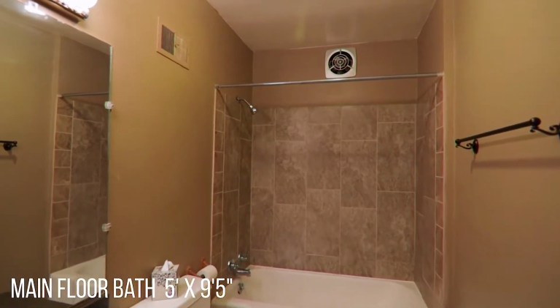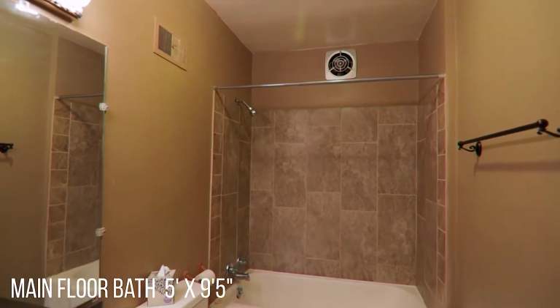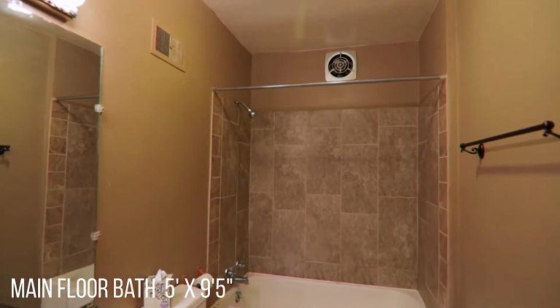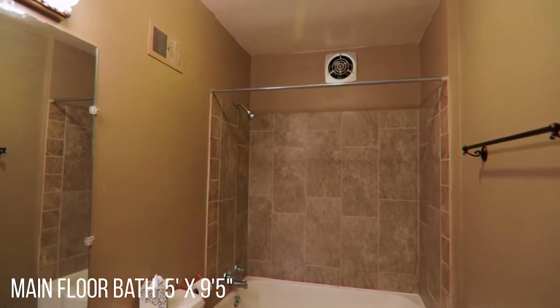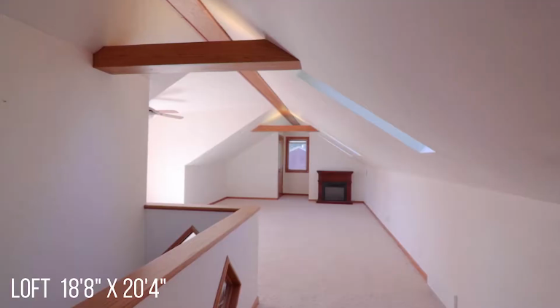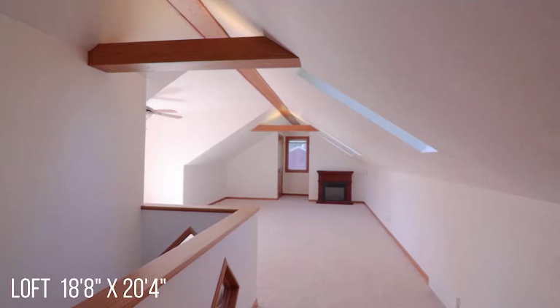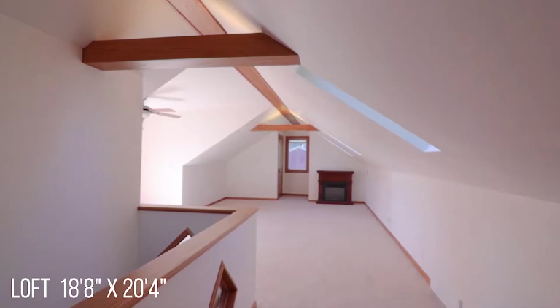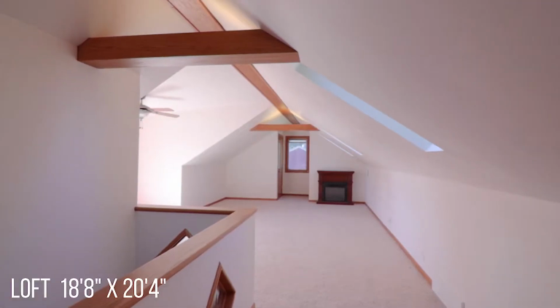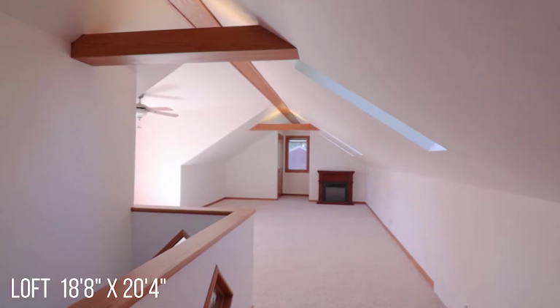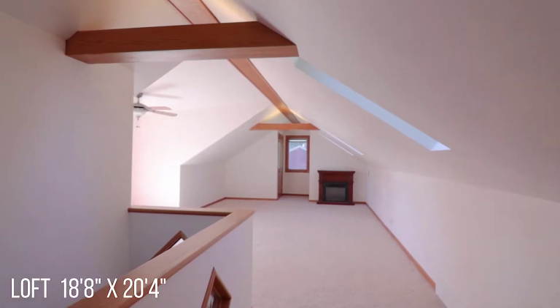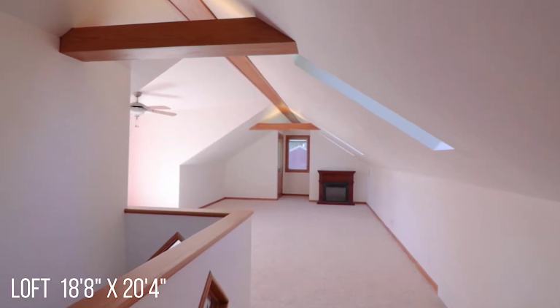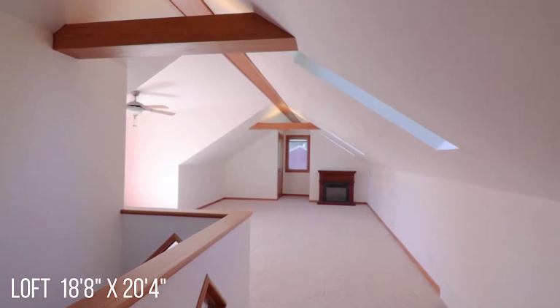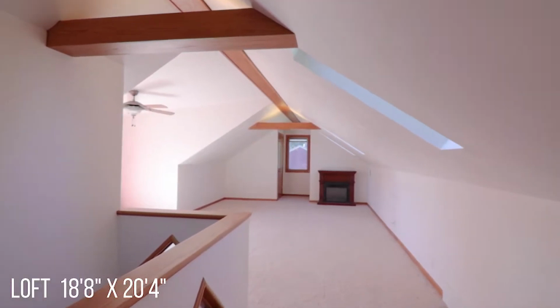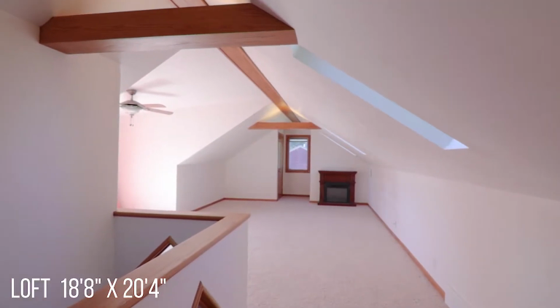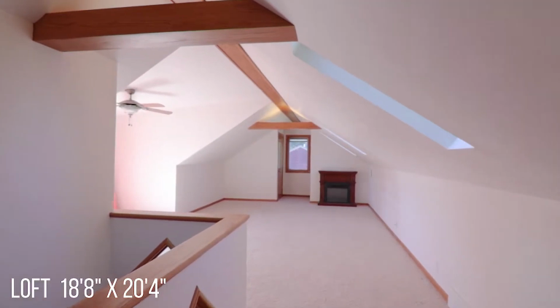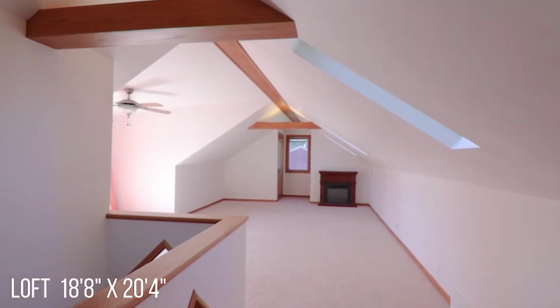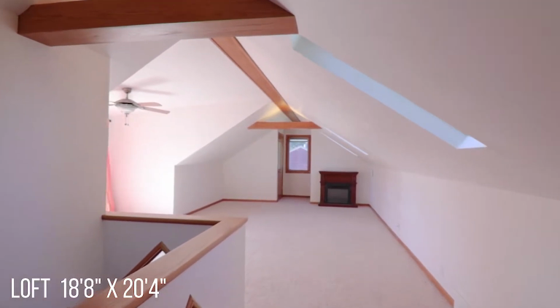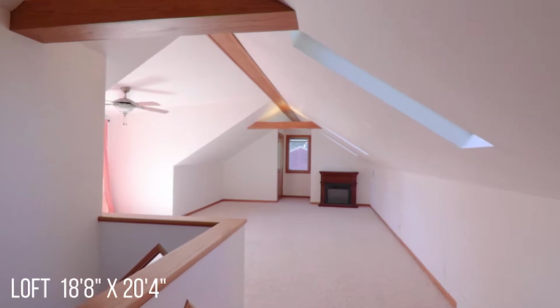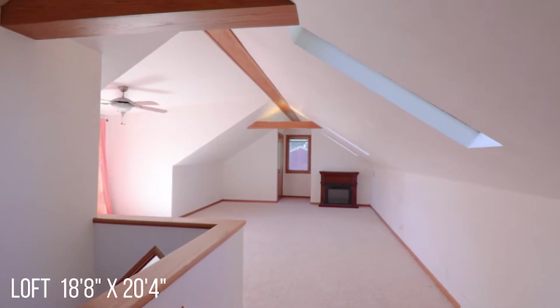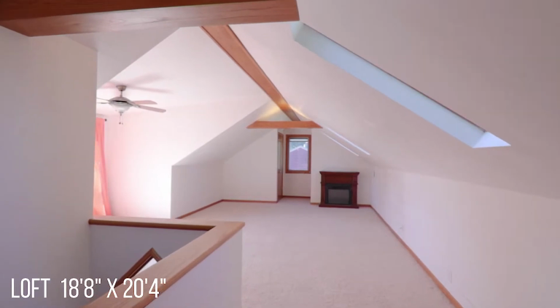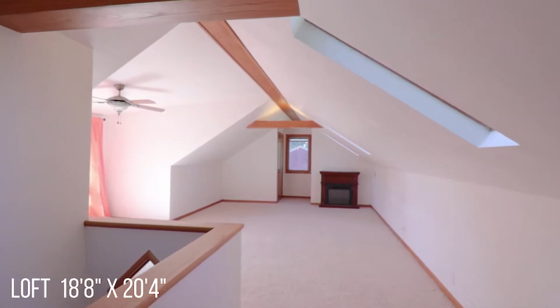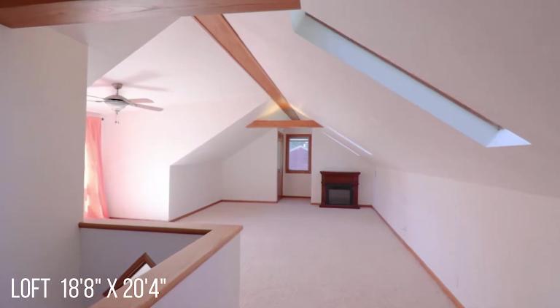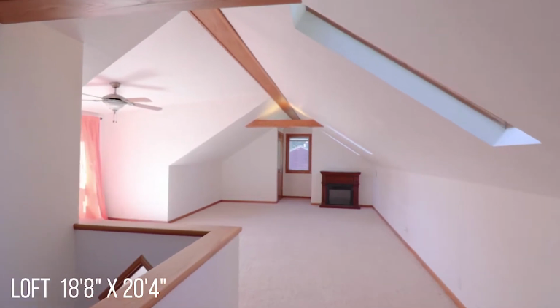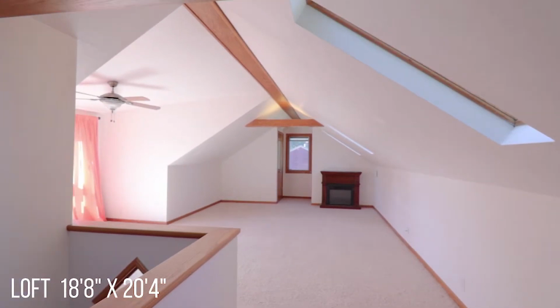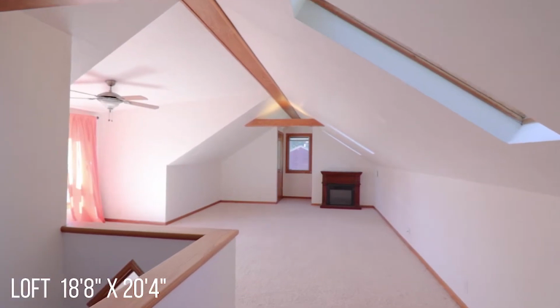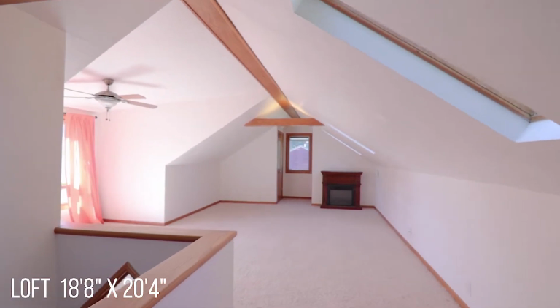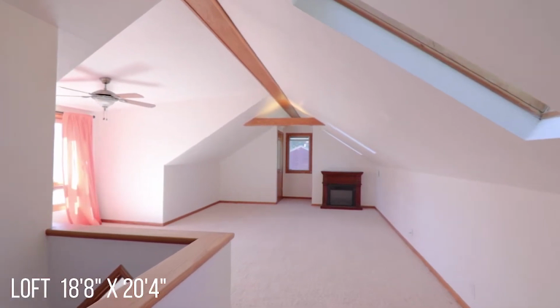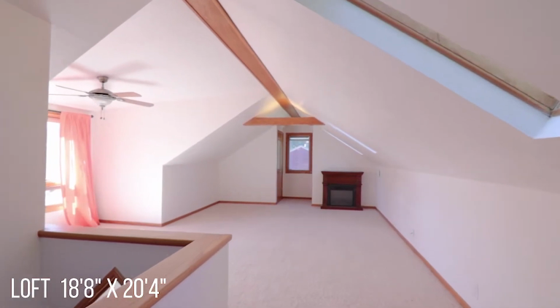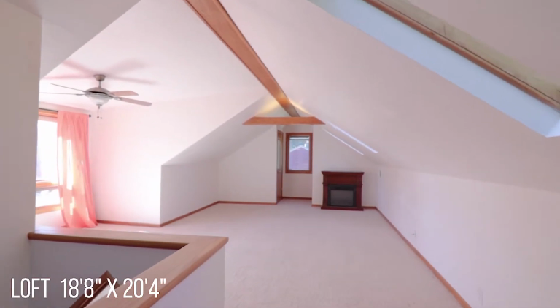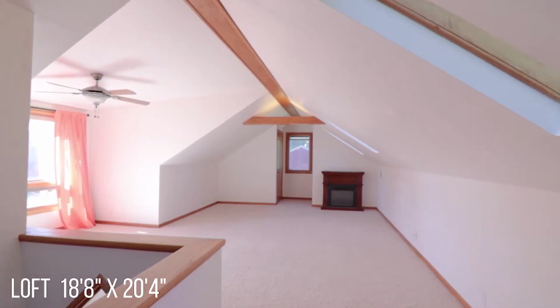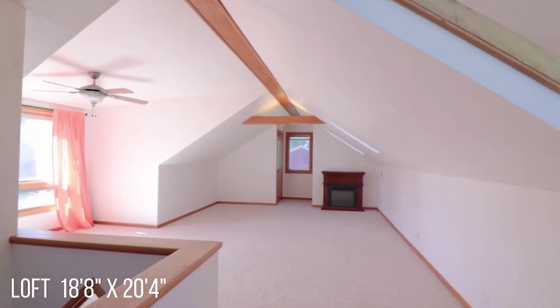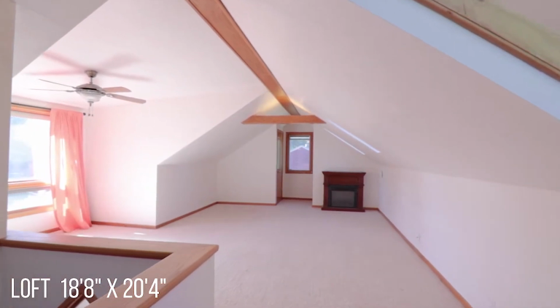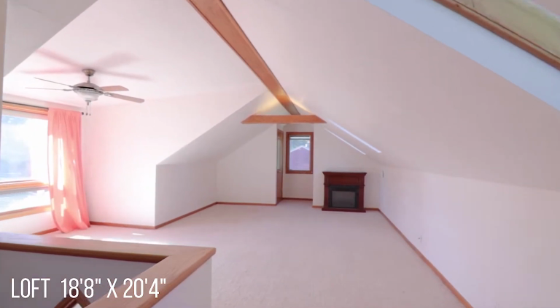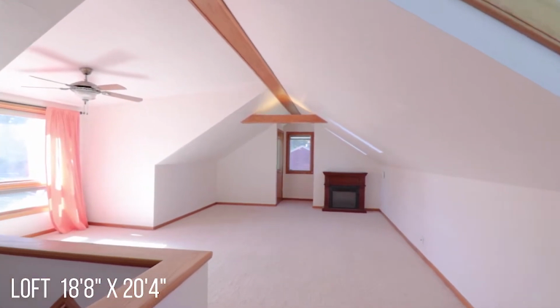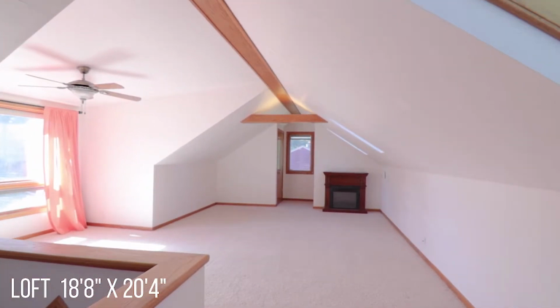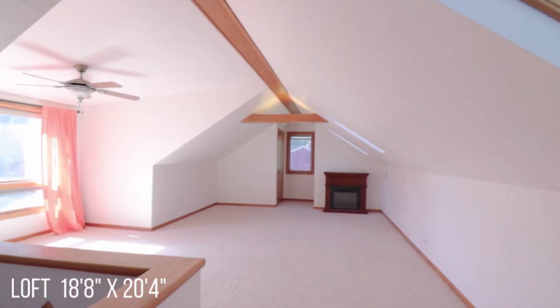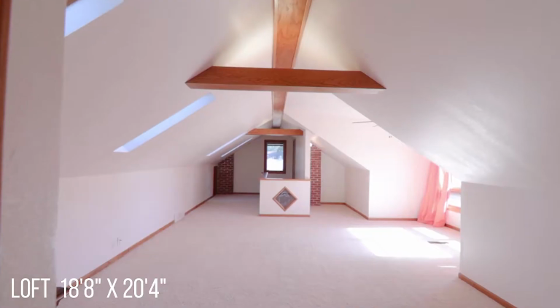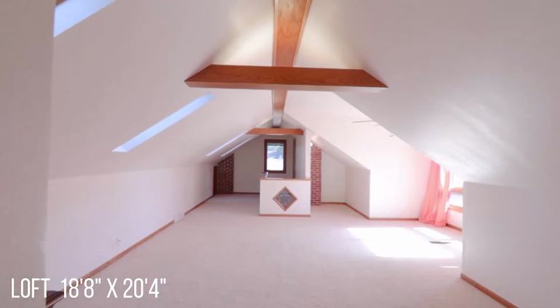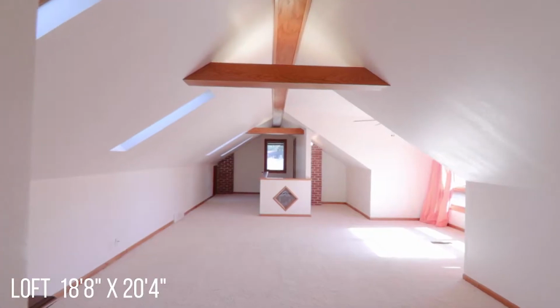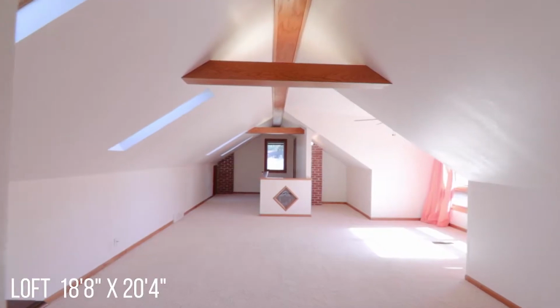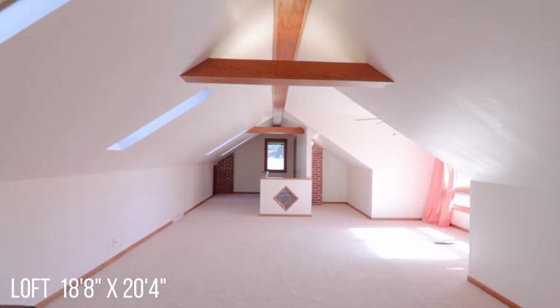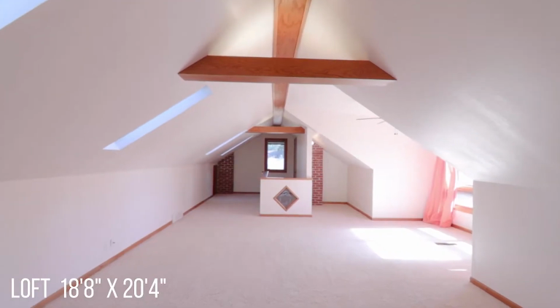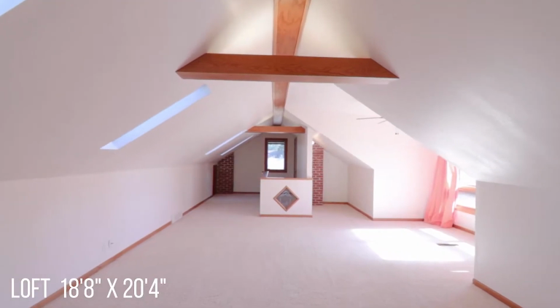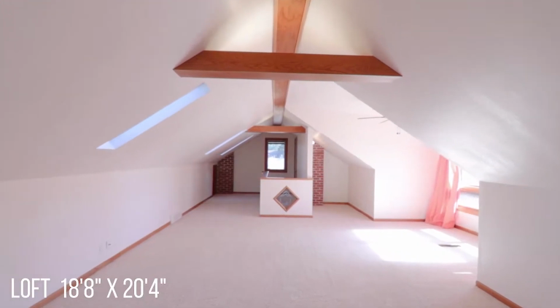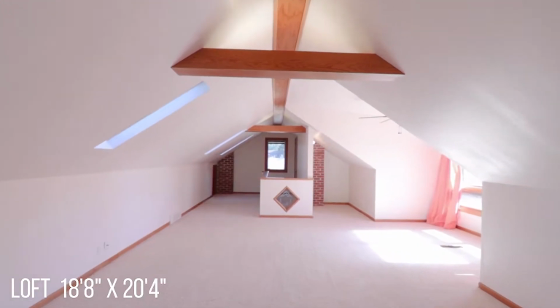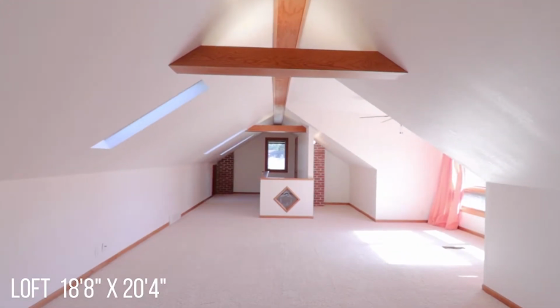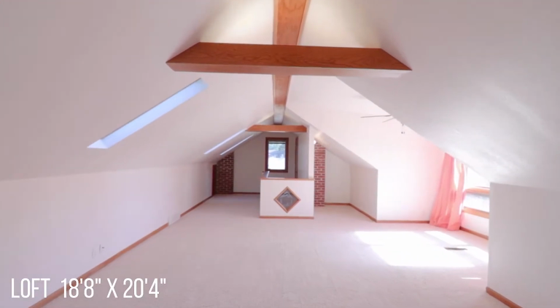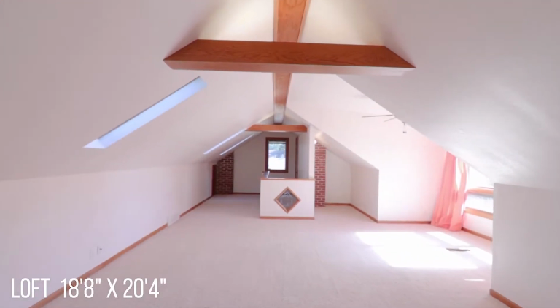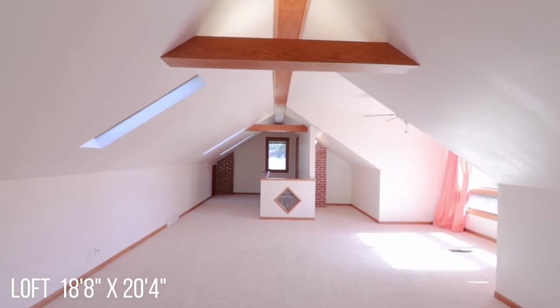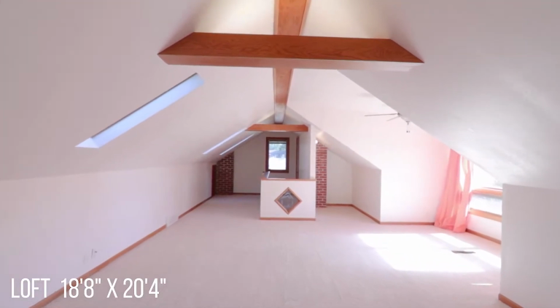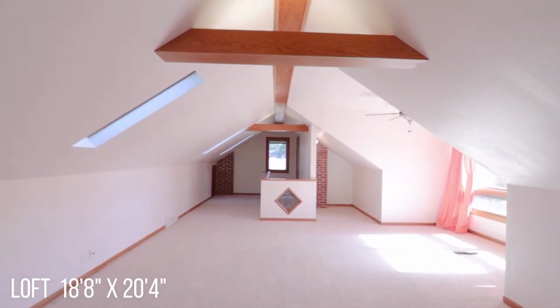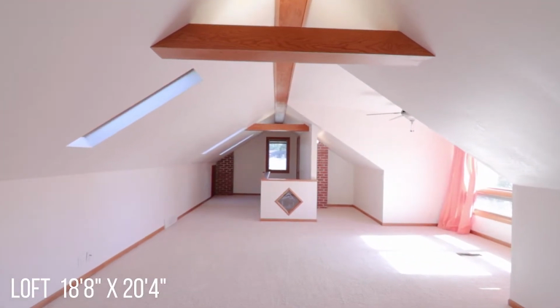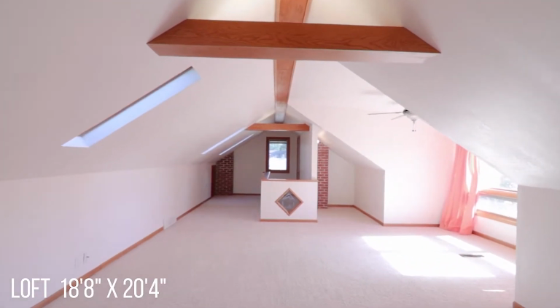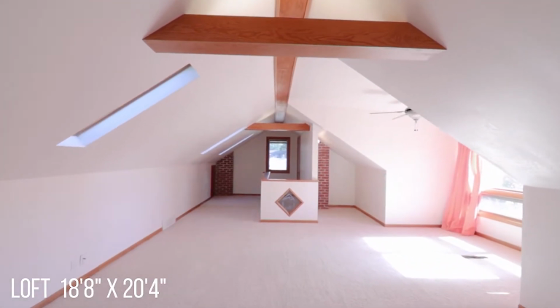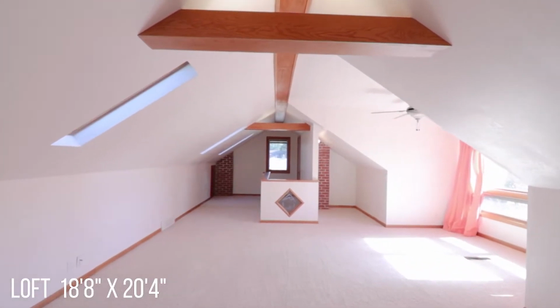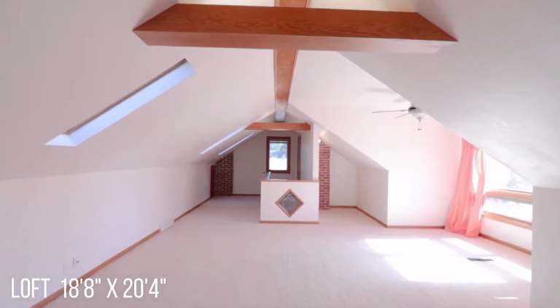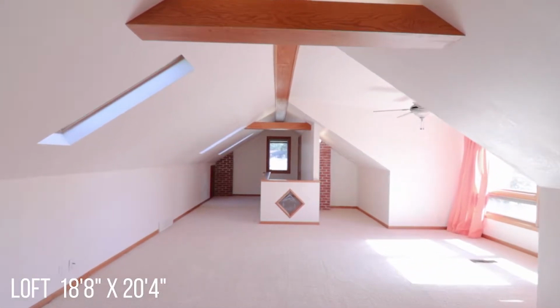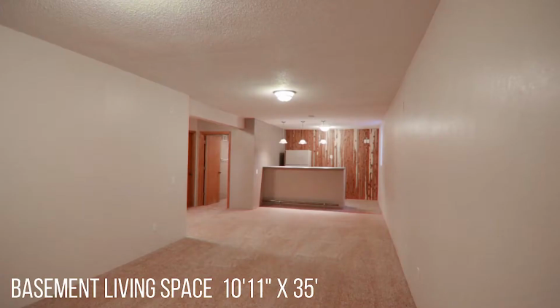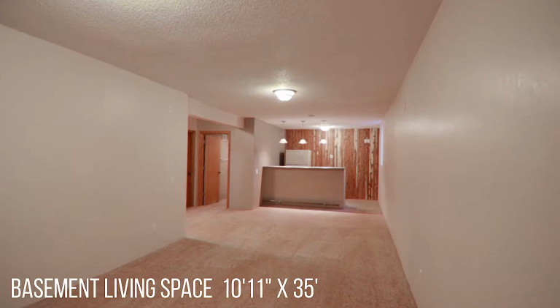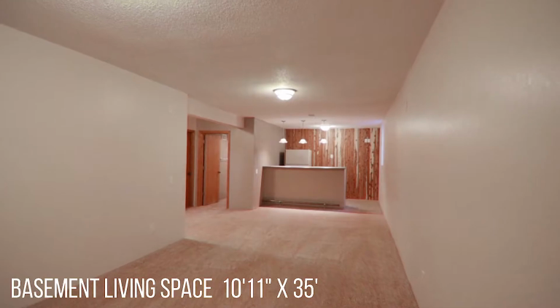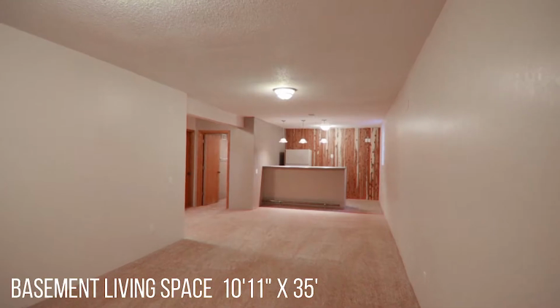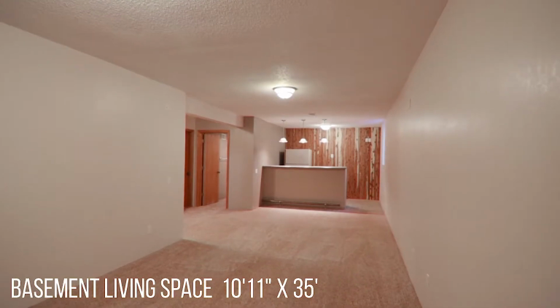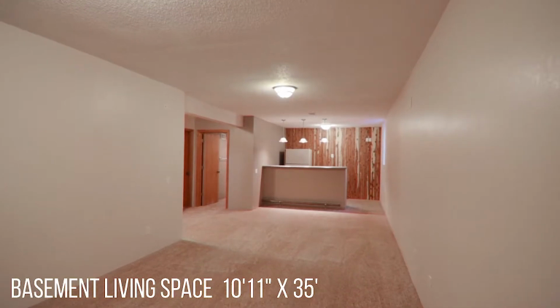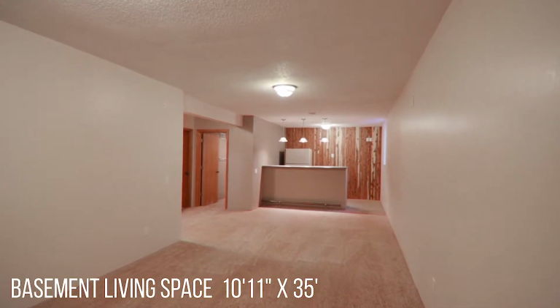Upstairs, the spacious loft provides additional space and has most recently been used as a master bedroom, with lots of storage and skylights.